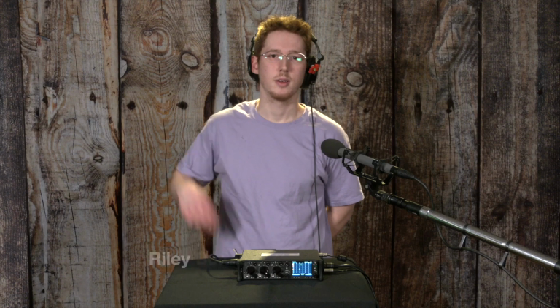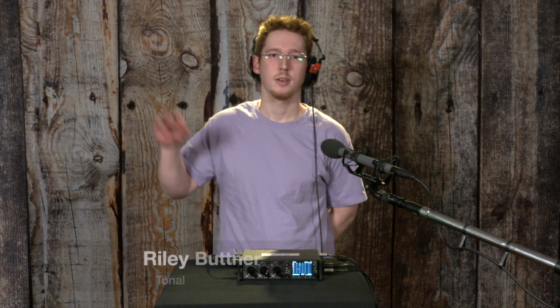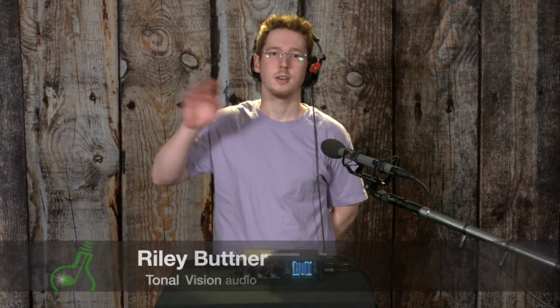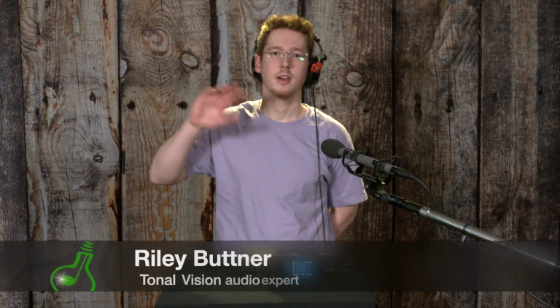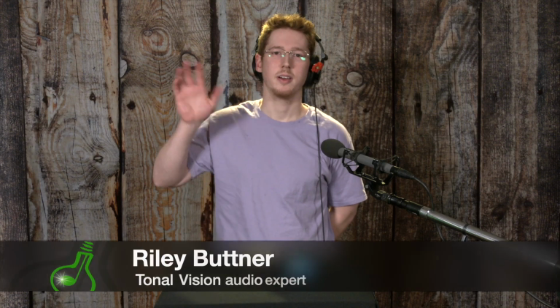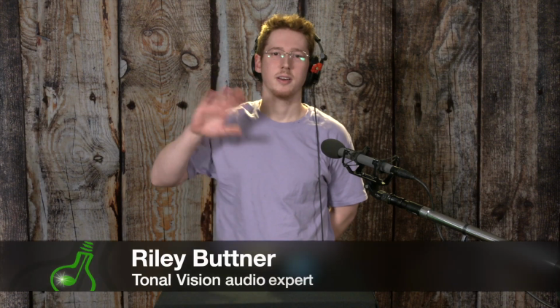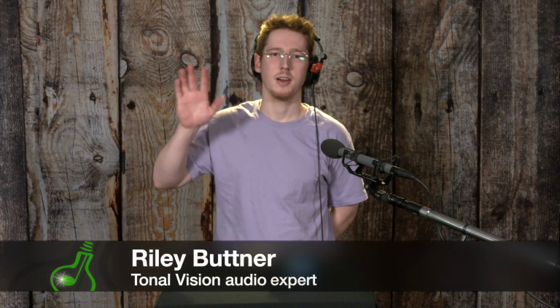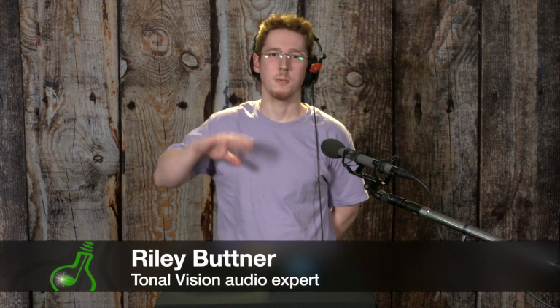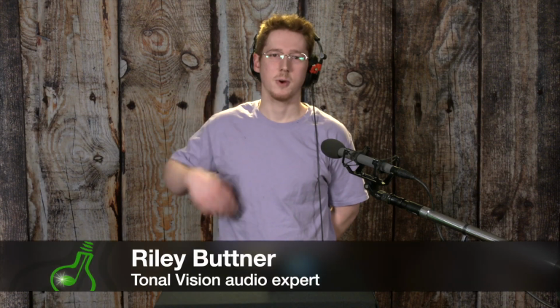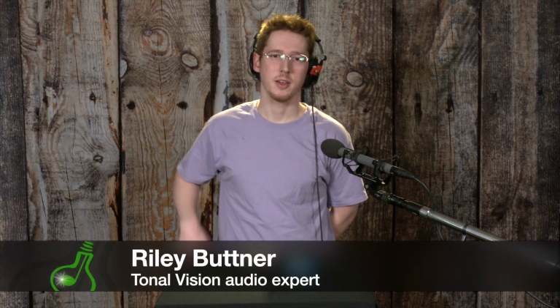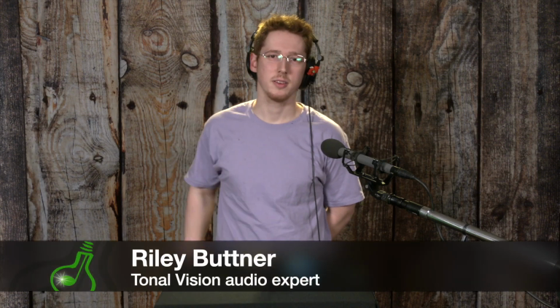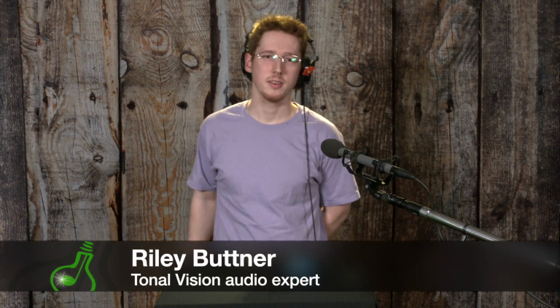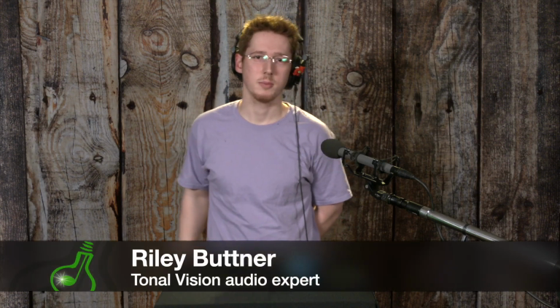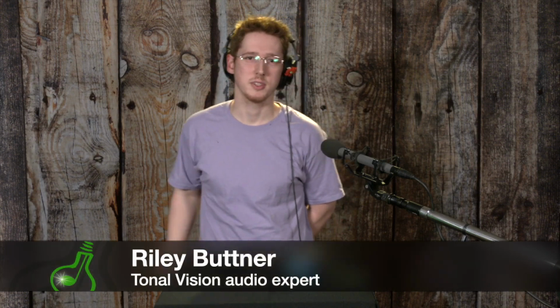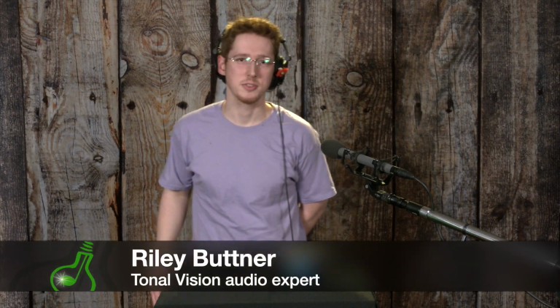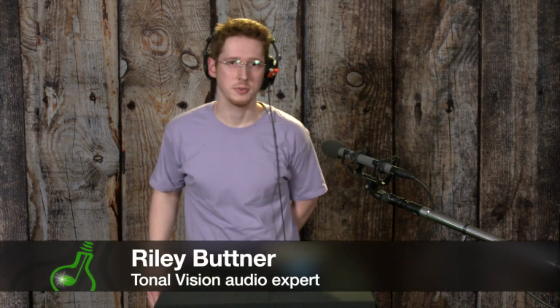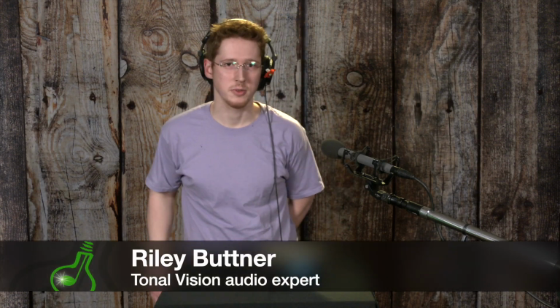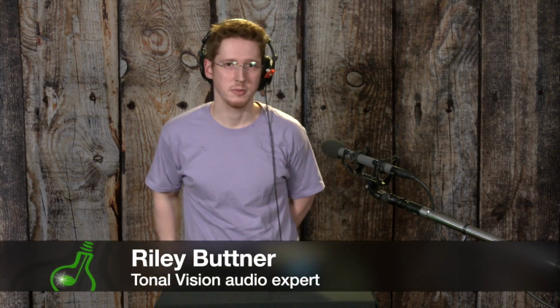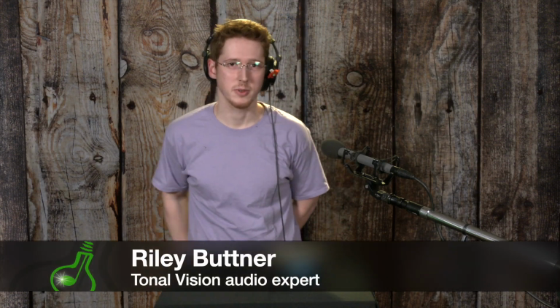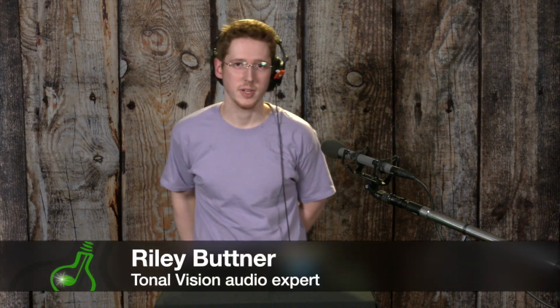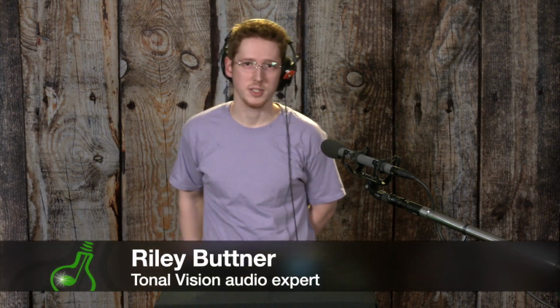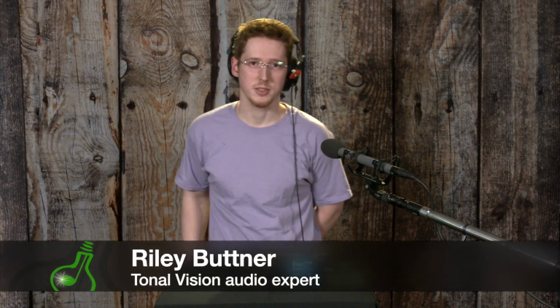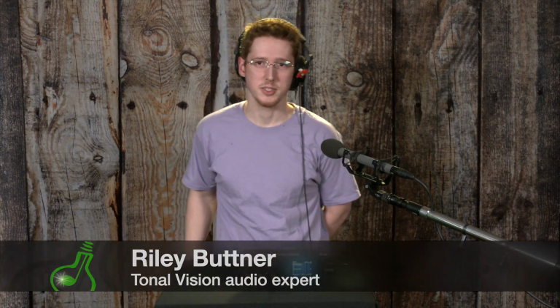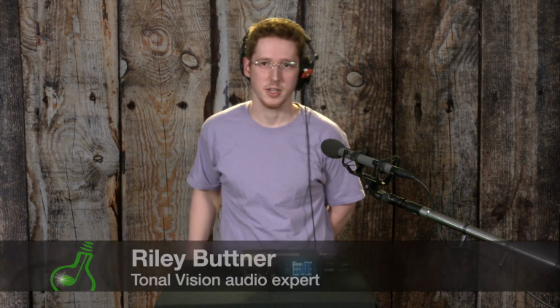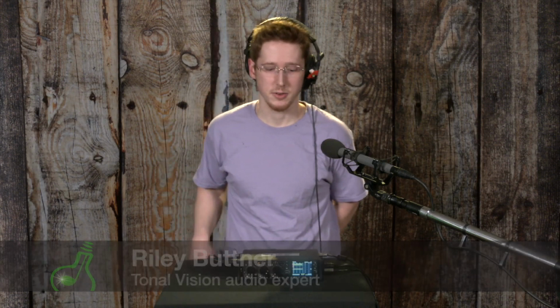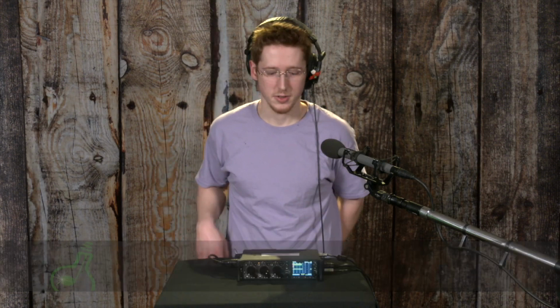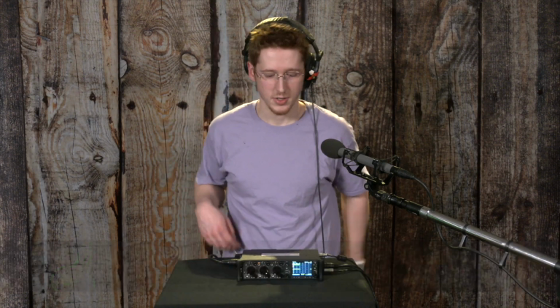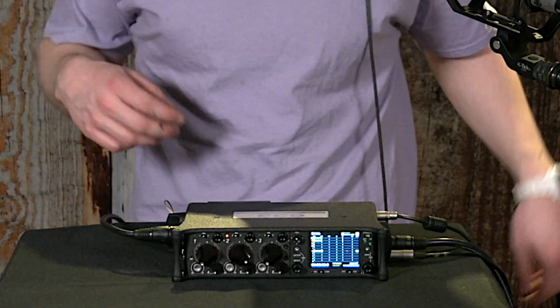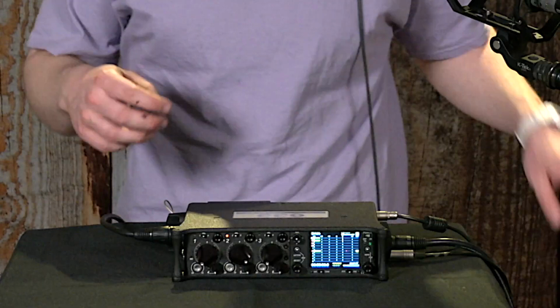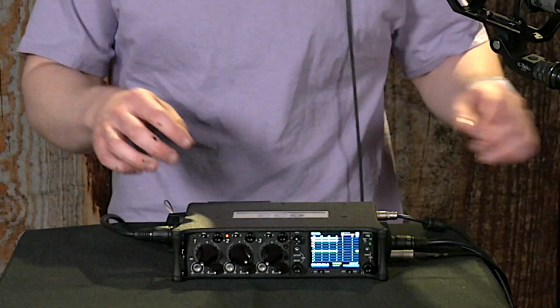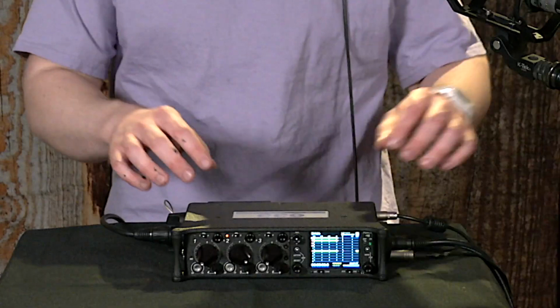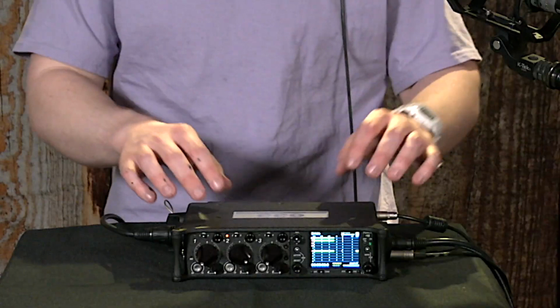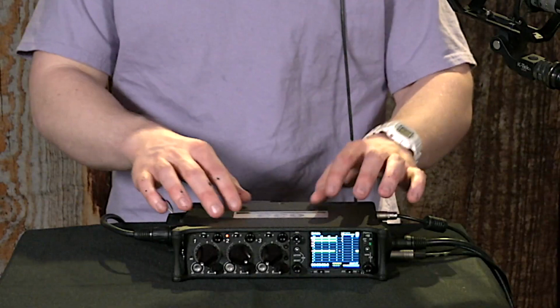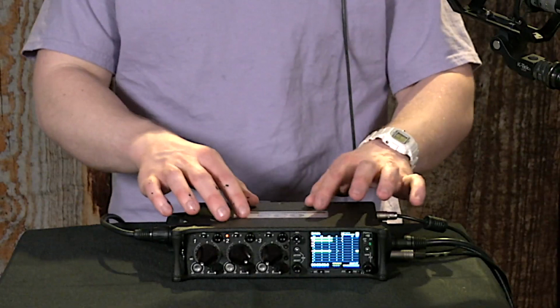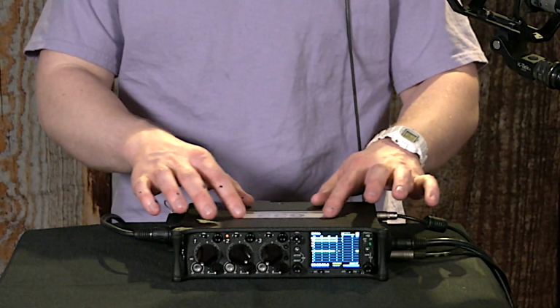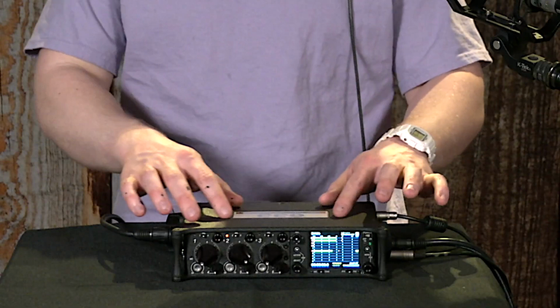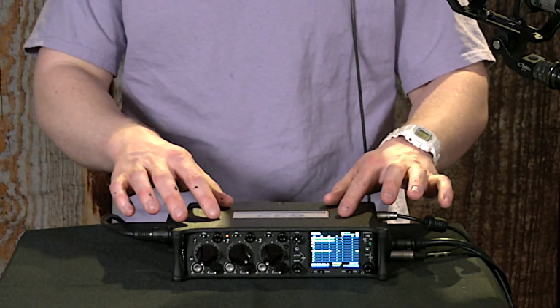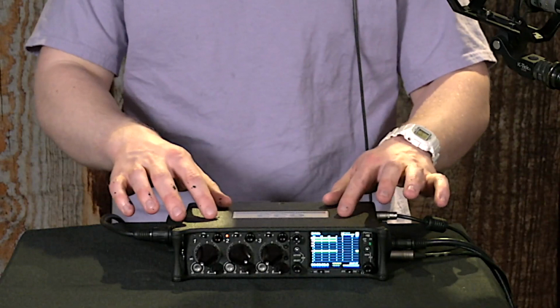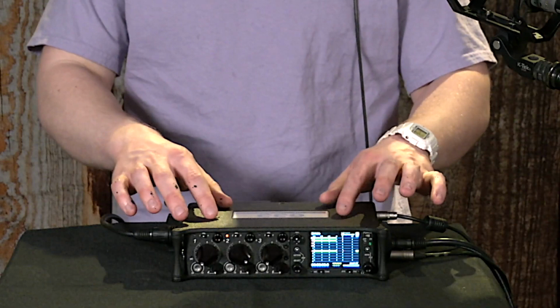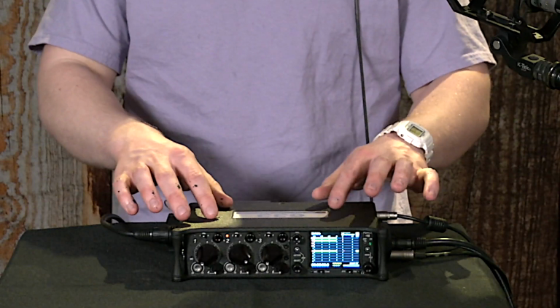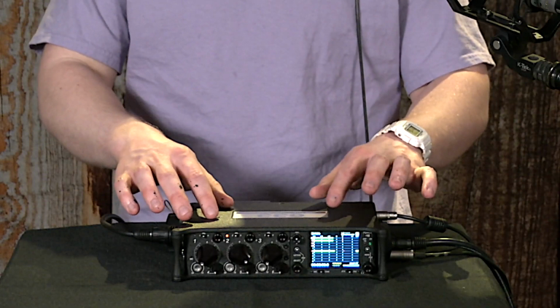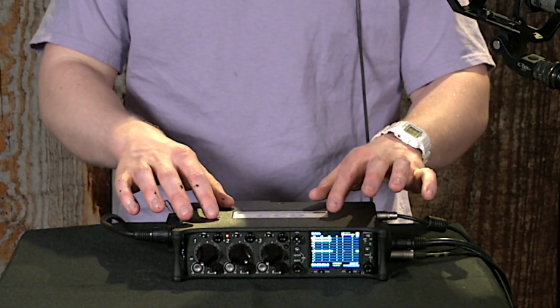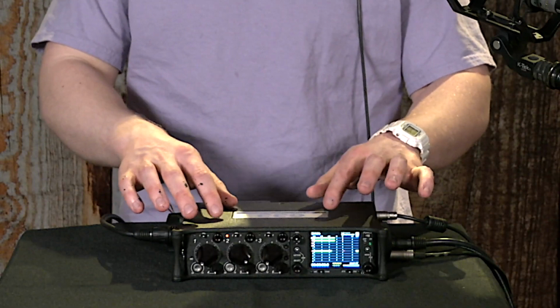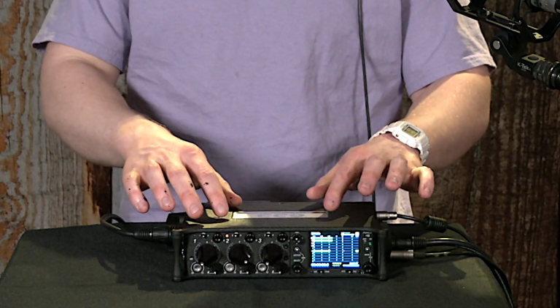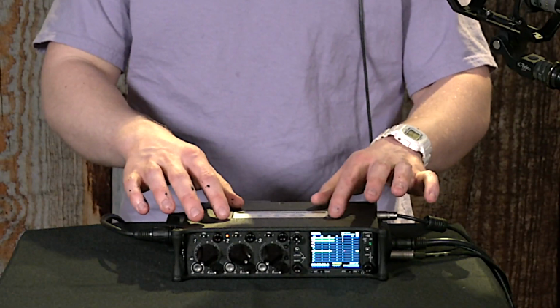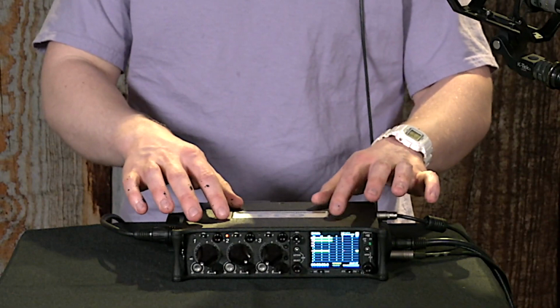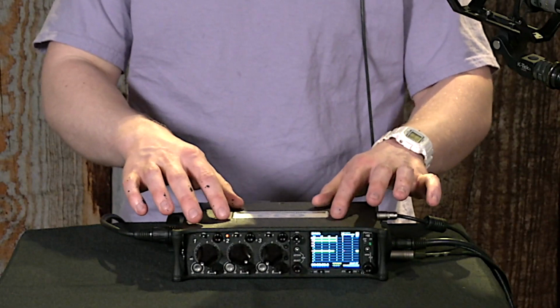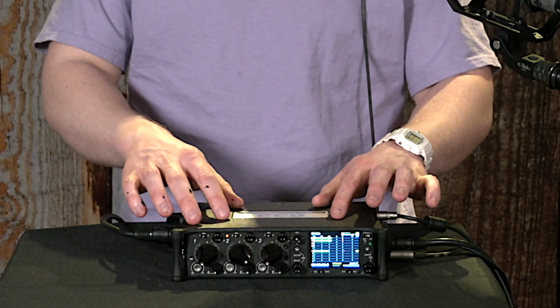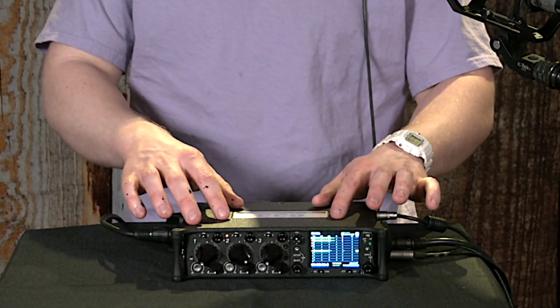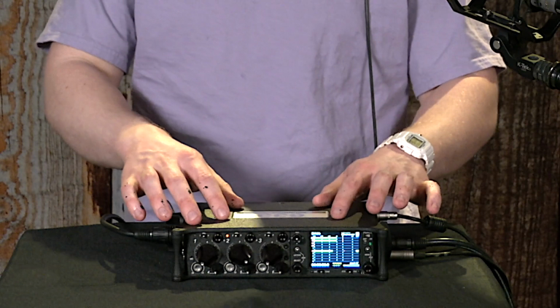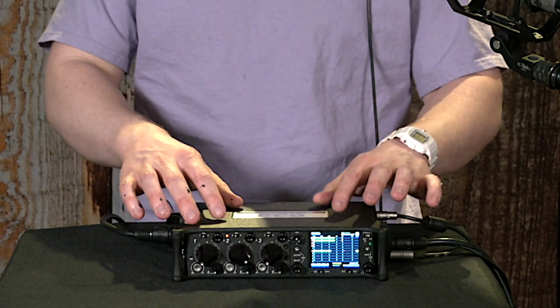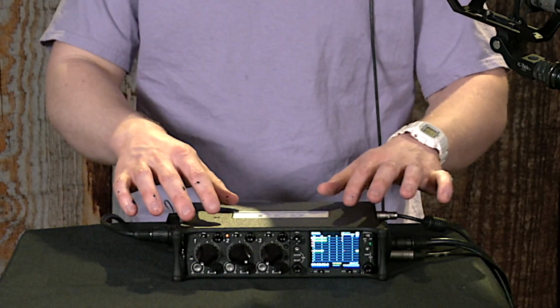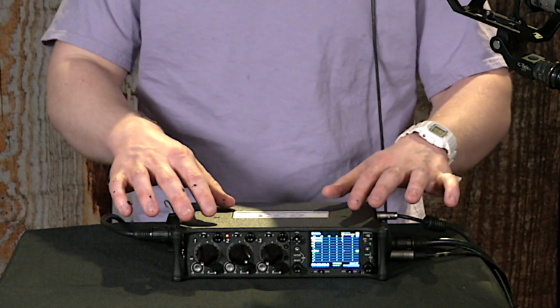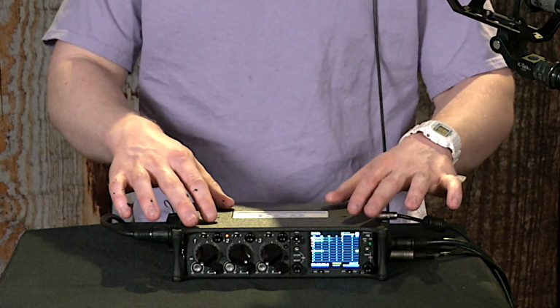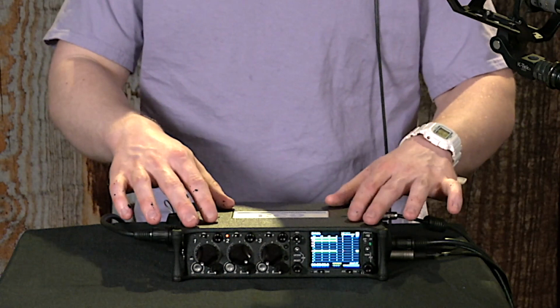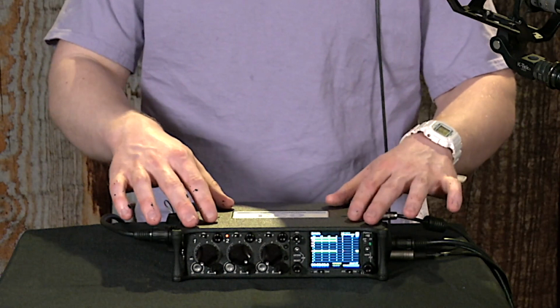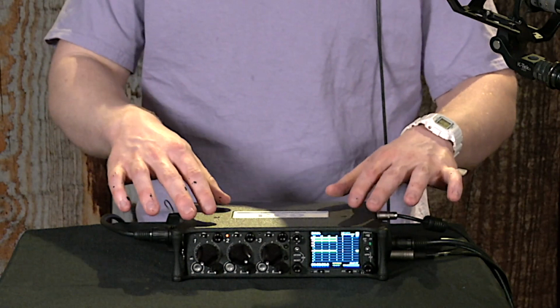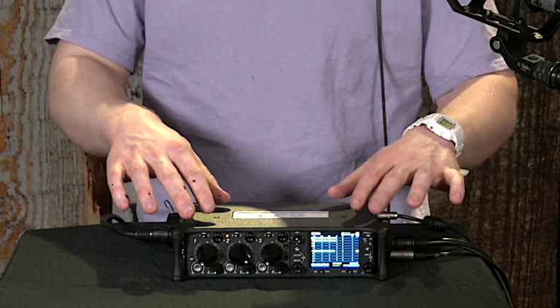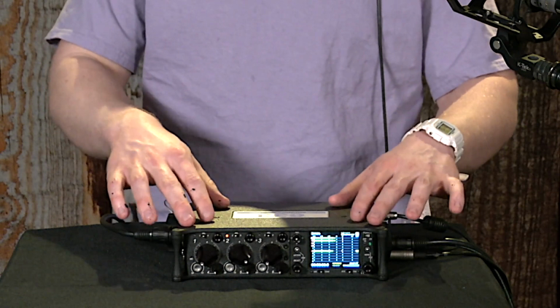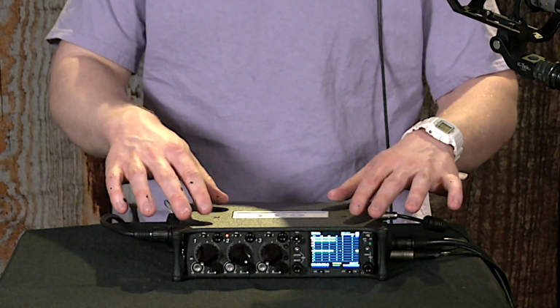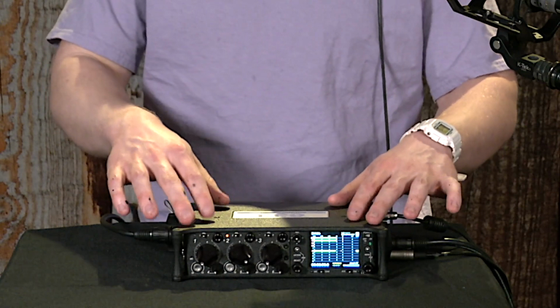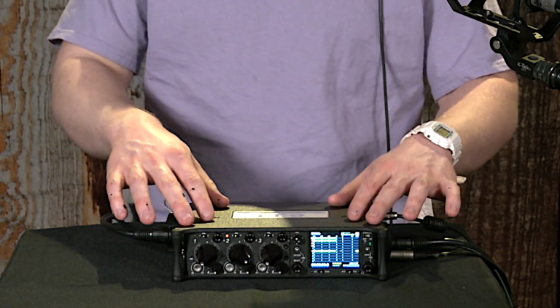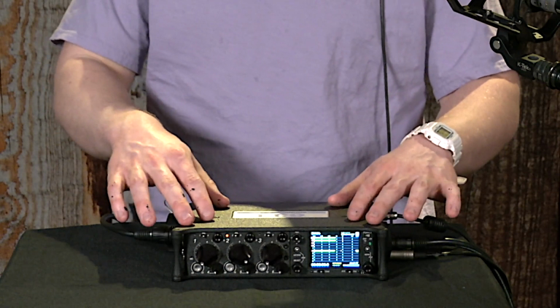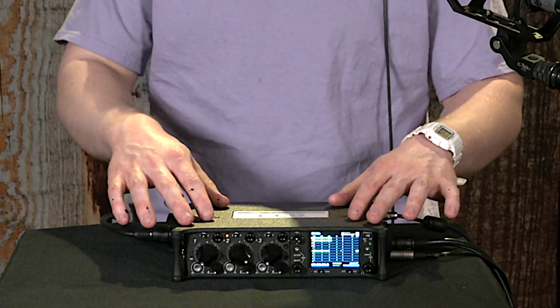Hi, I'm Riley. I'm a student of Location Sound, and this is the Sound Devices 633 Portable Recording Mixer.